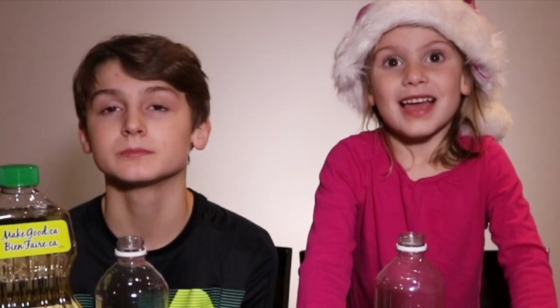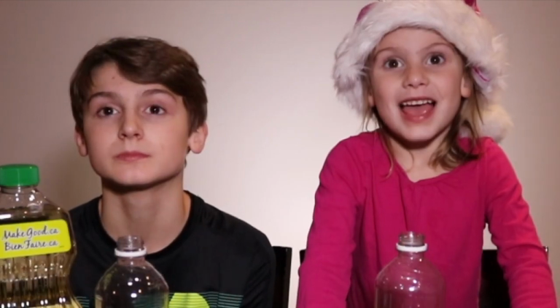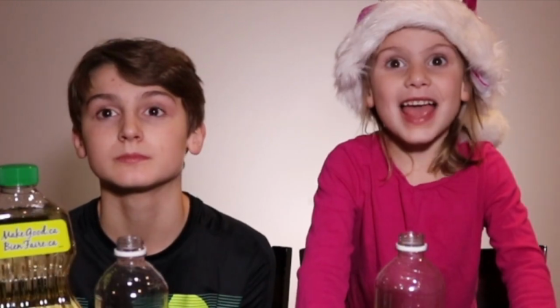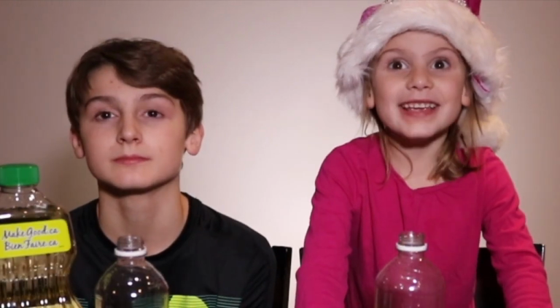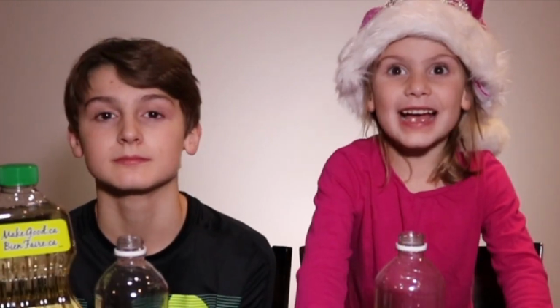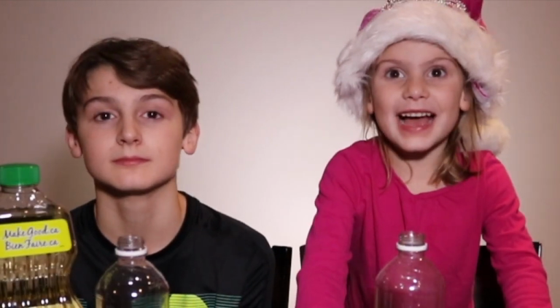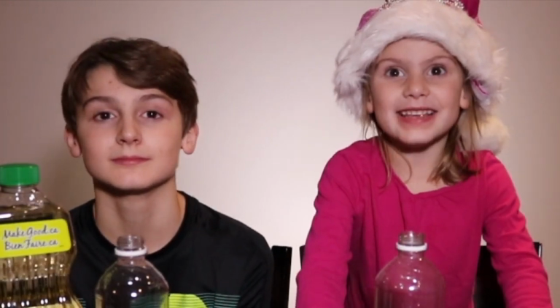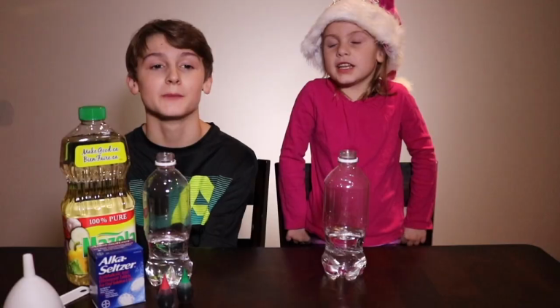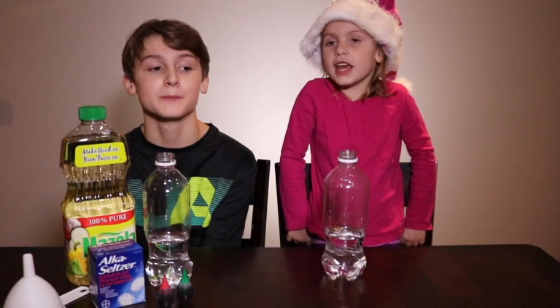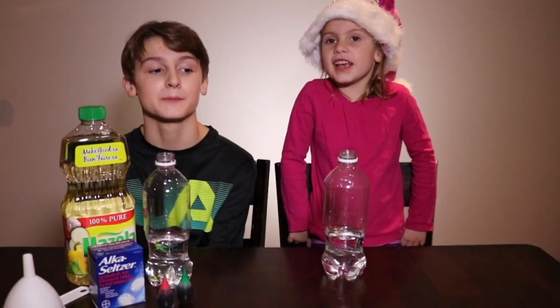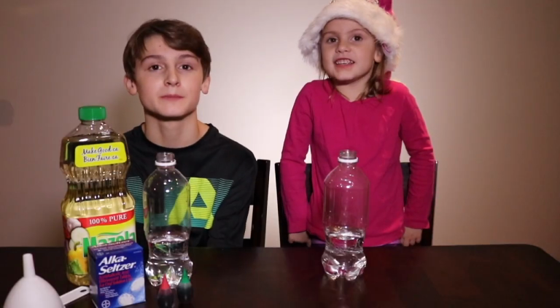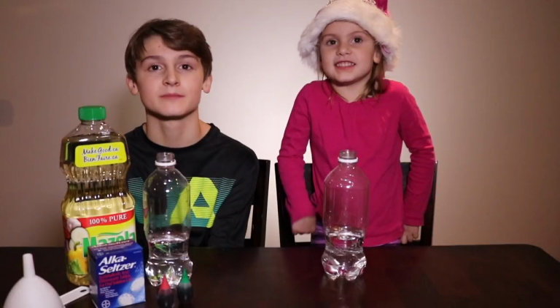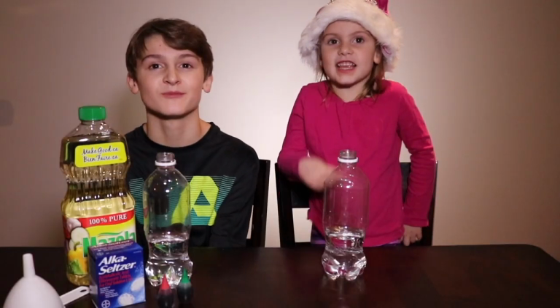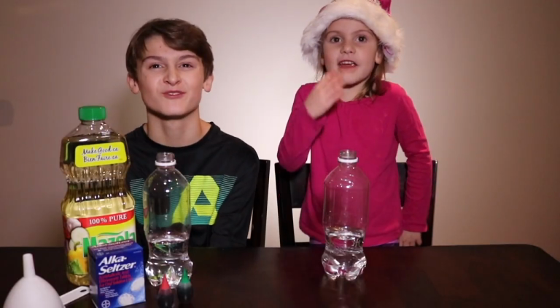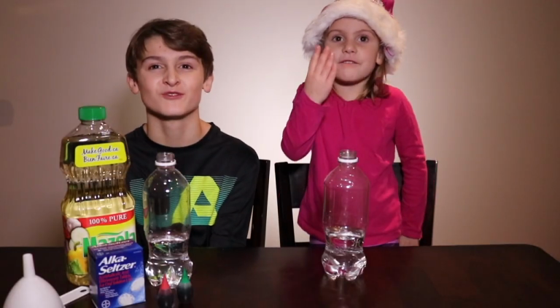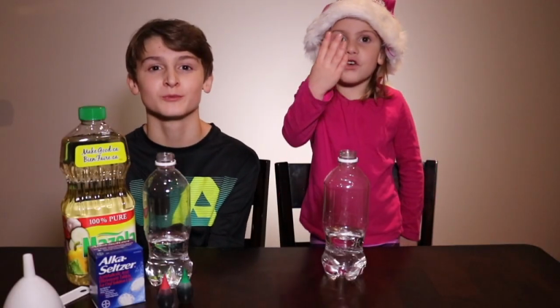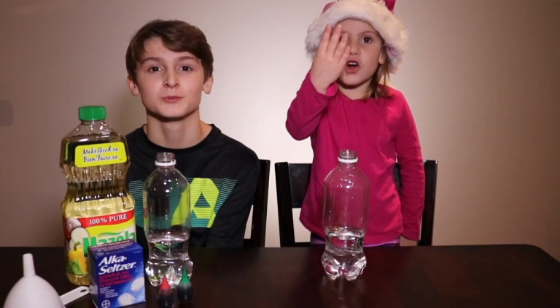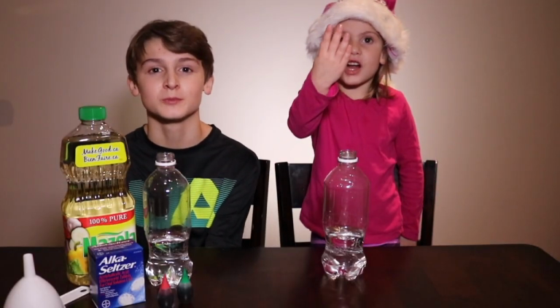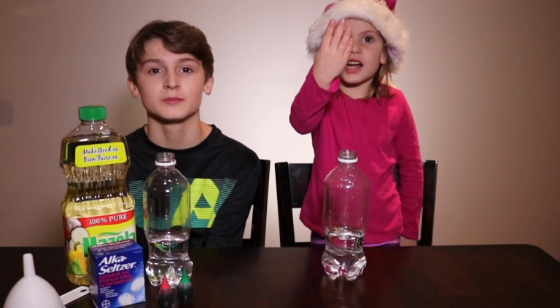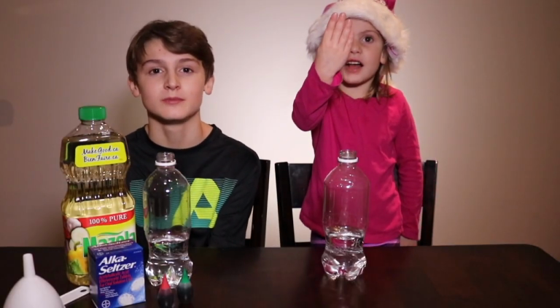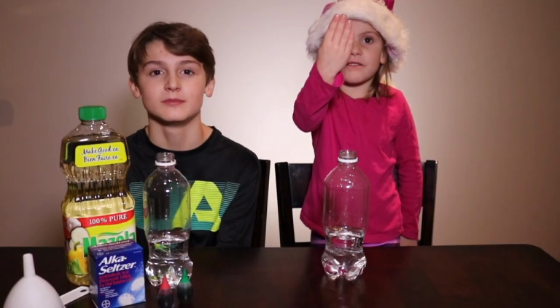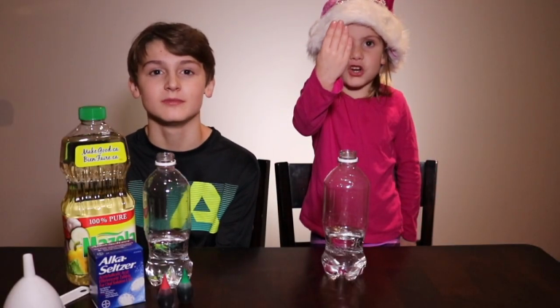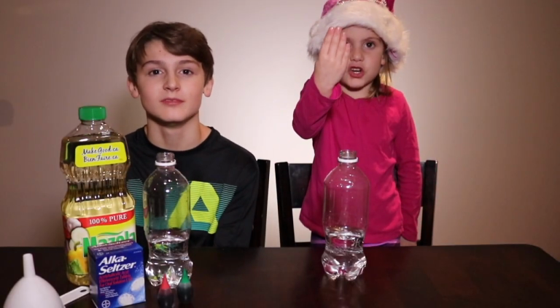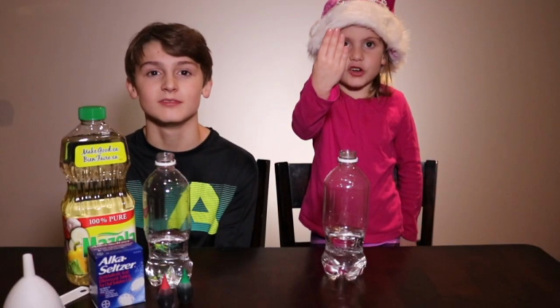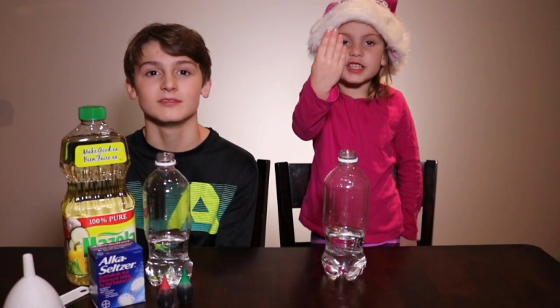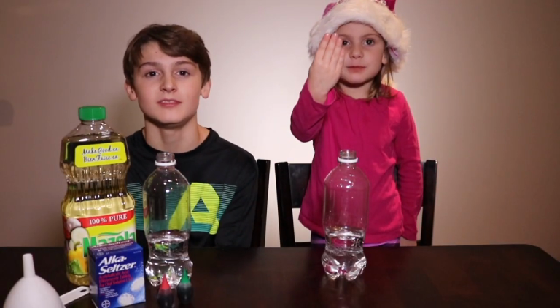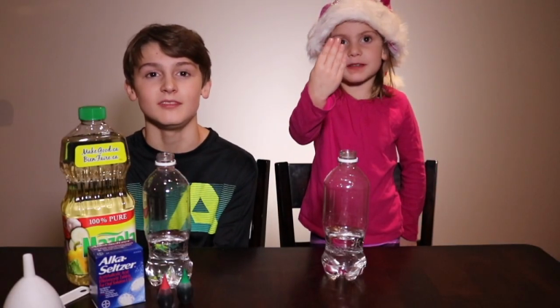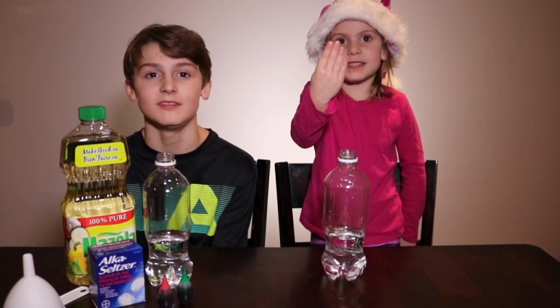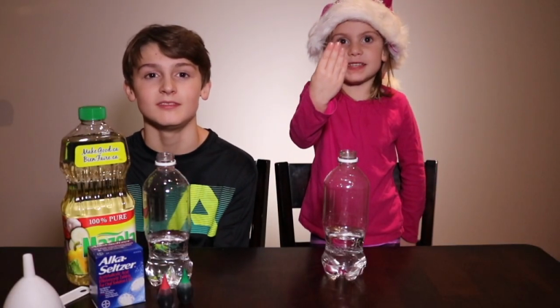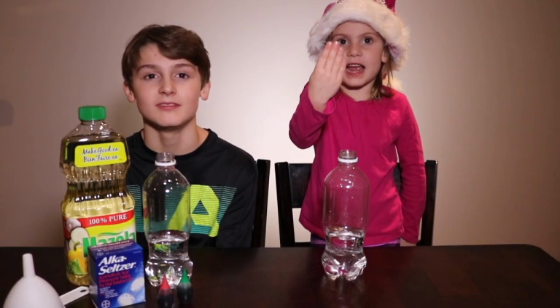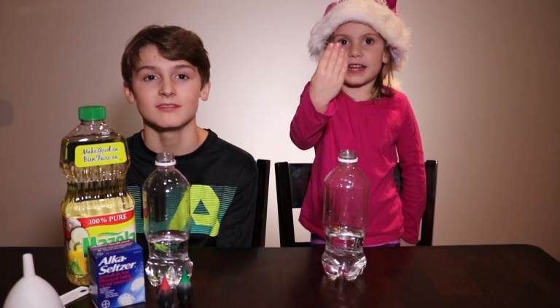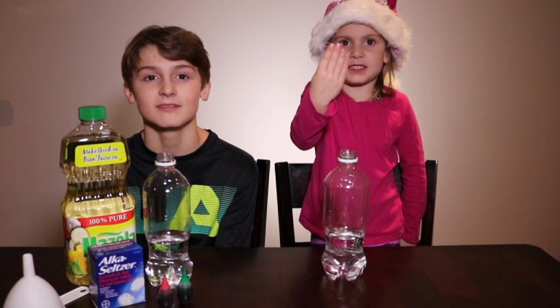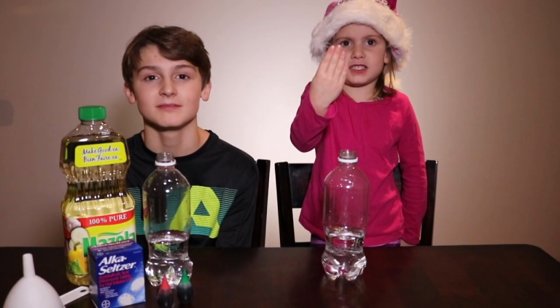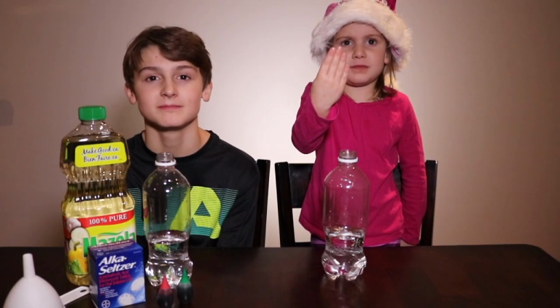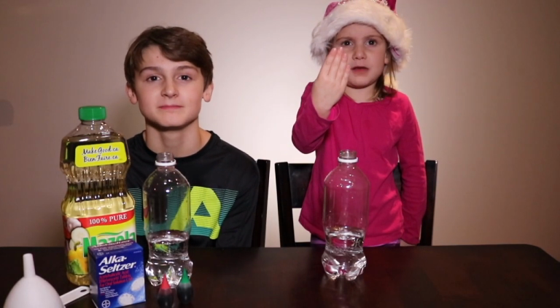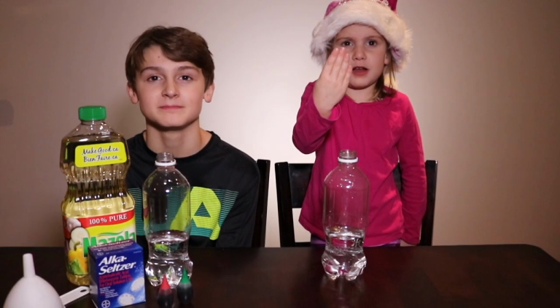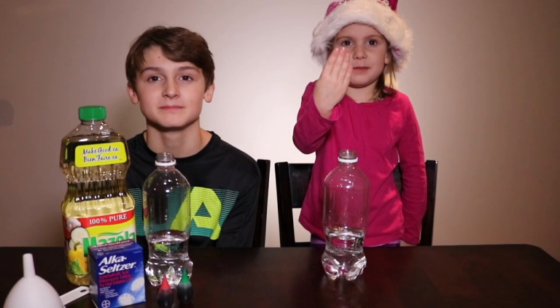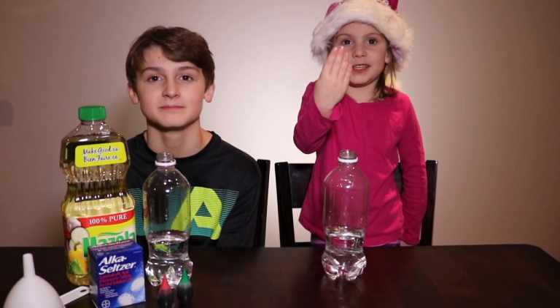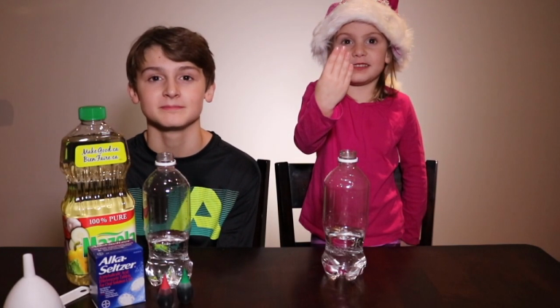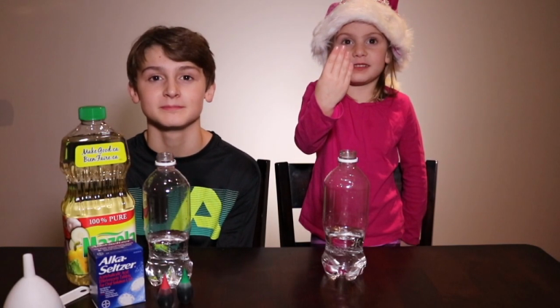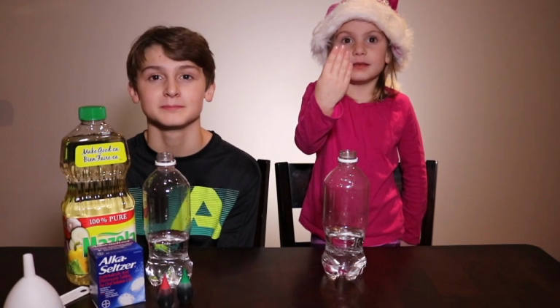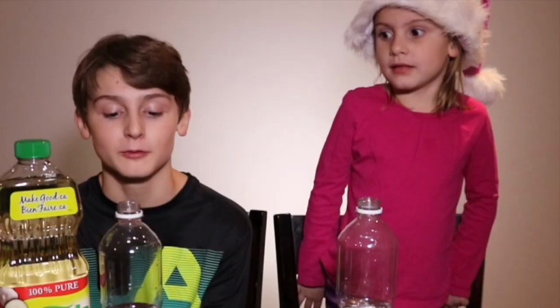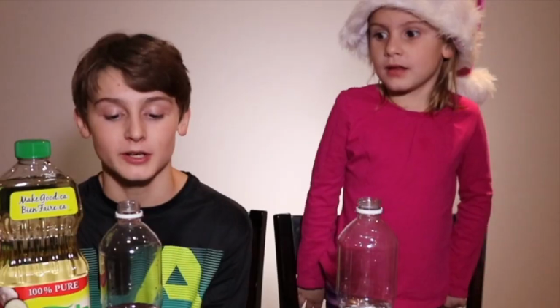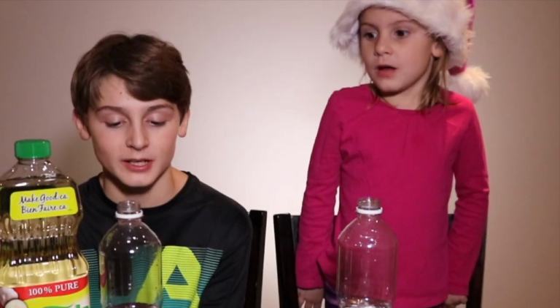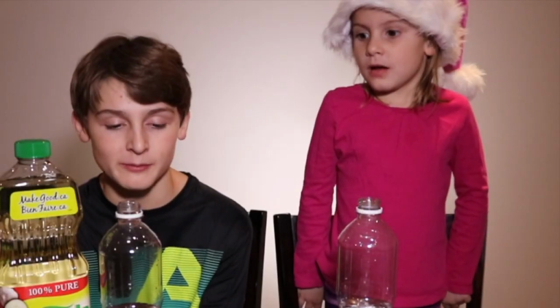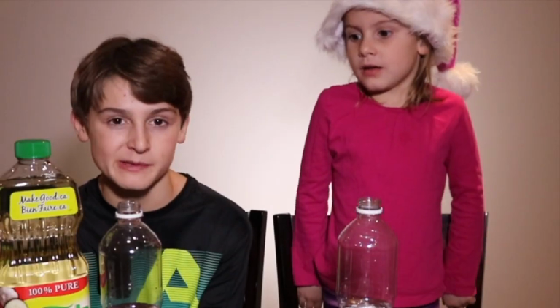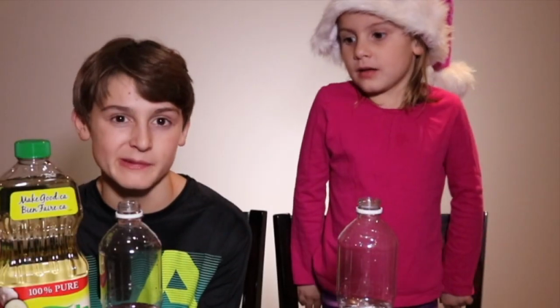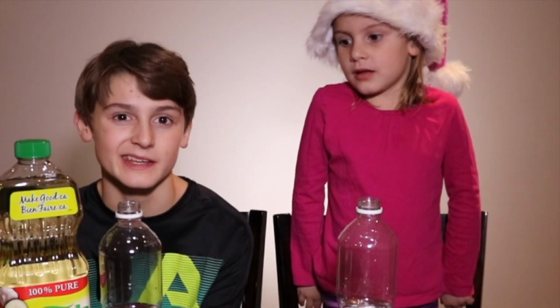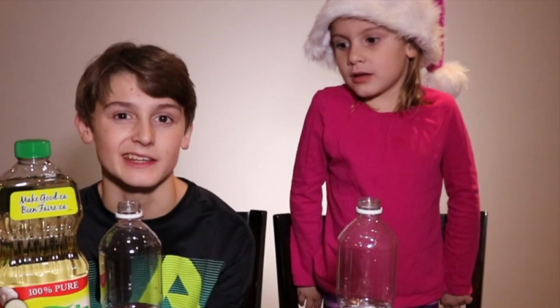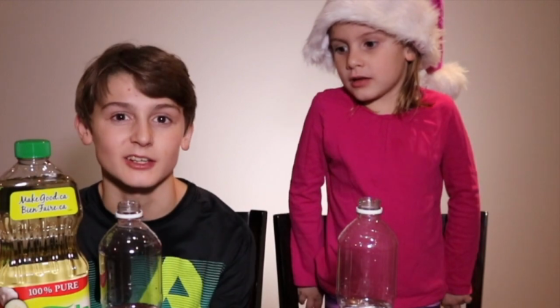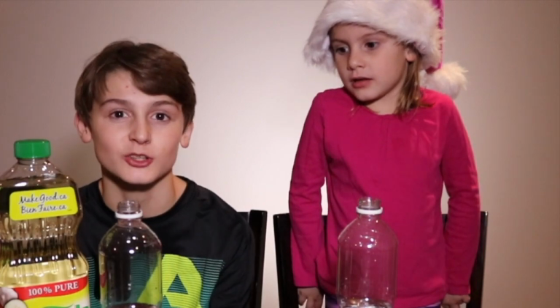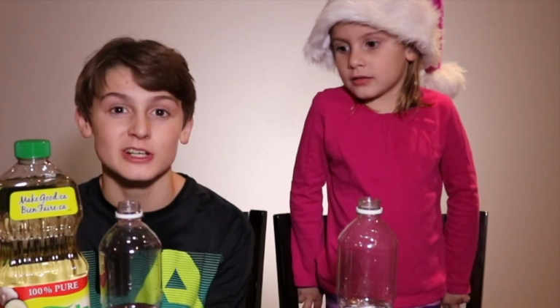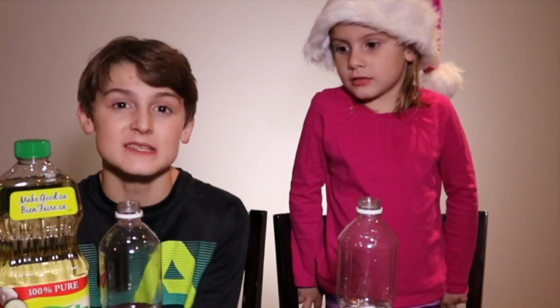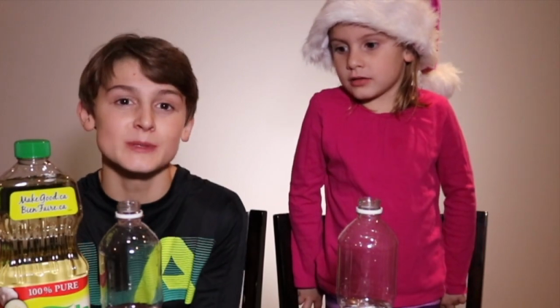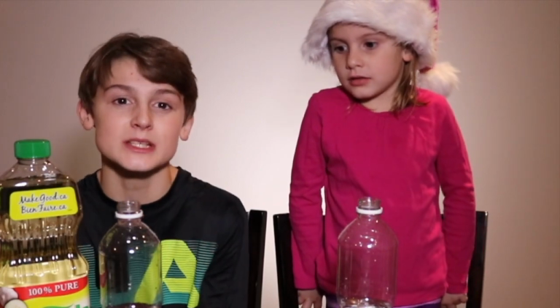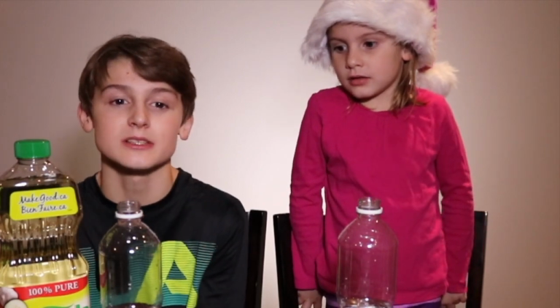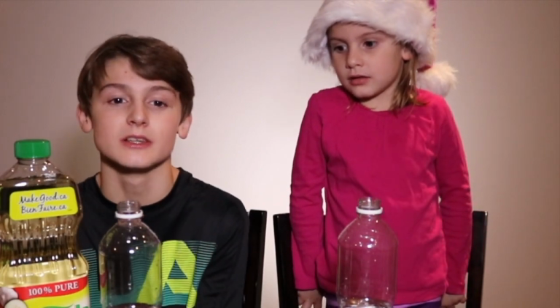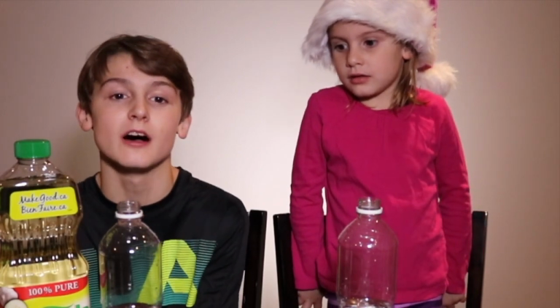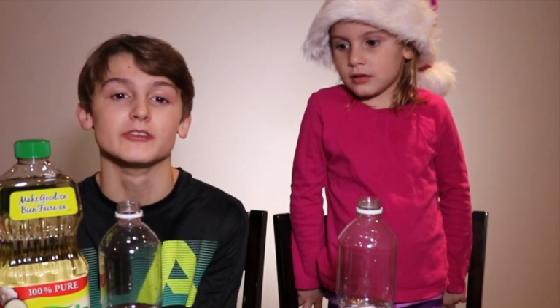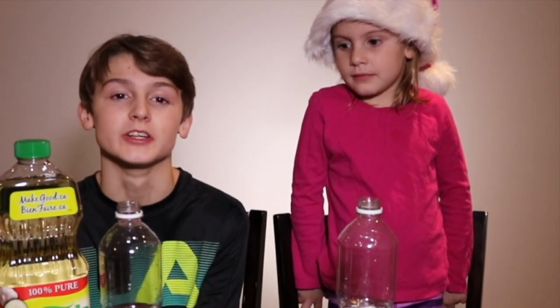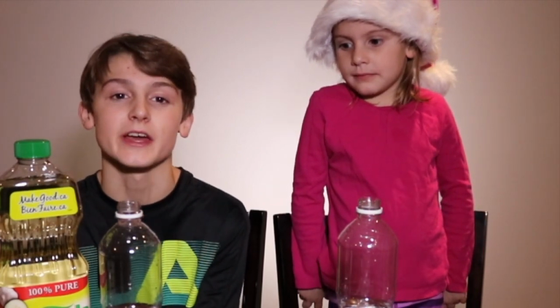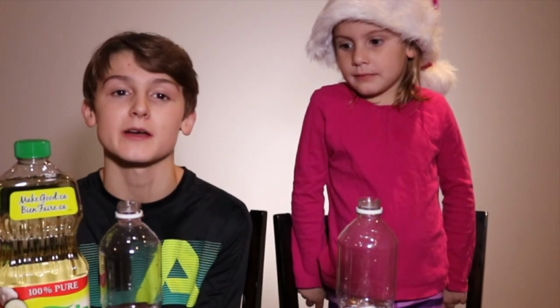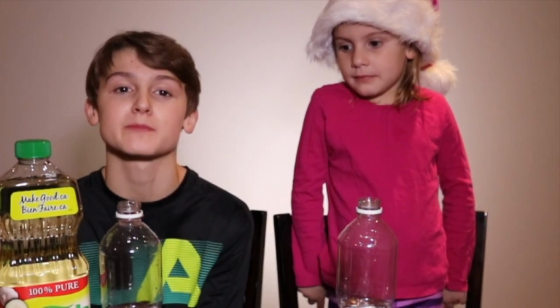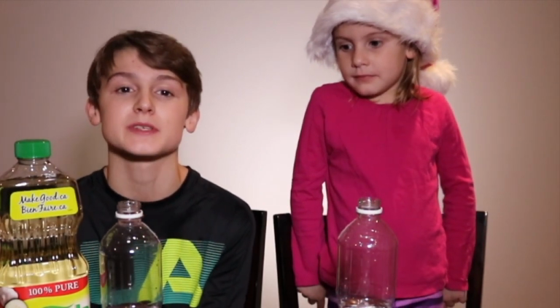Hey guys, today is day four of our Christmas science experiment. We're going to be making Christmas lava lamps.